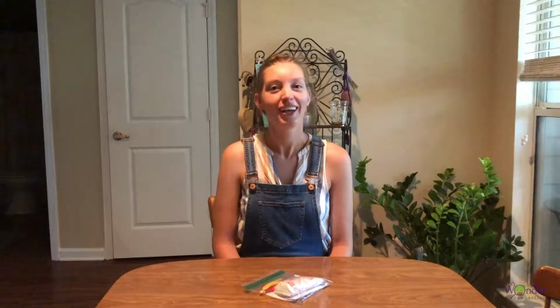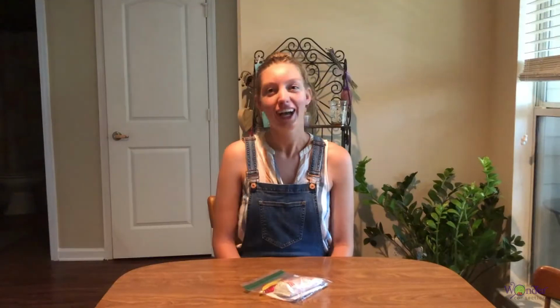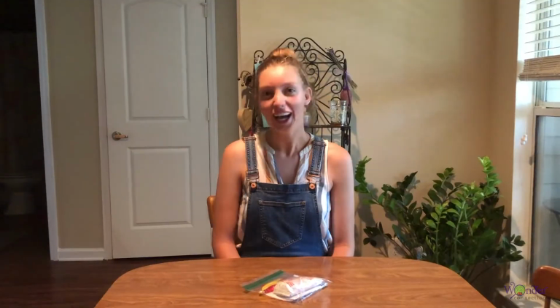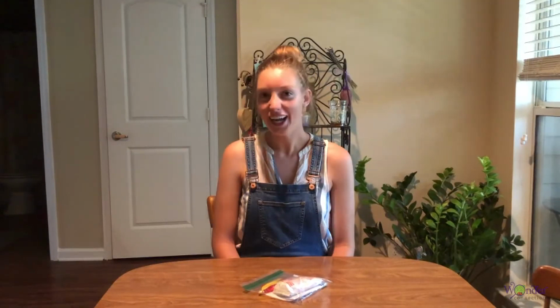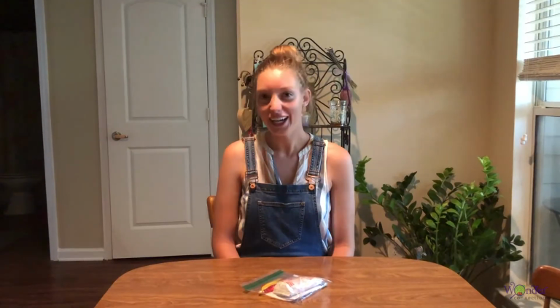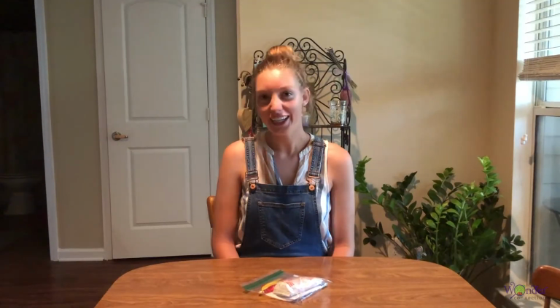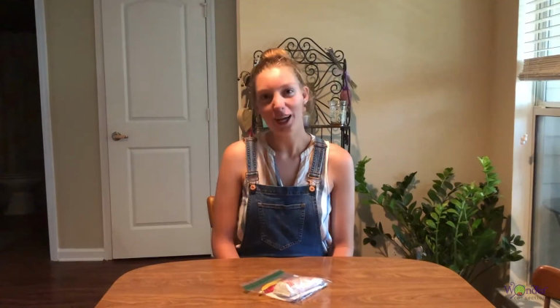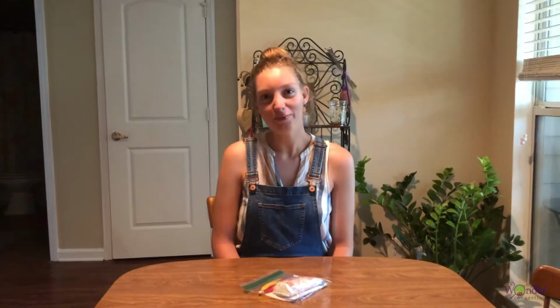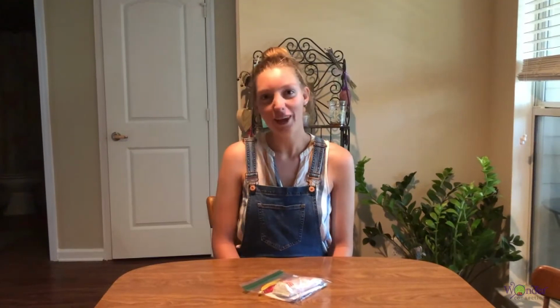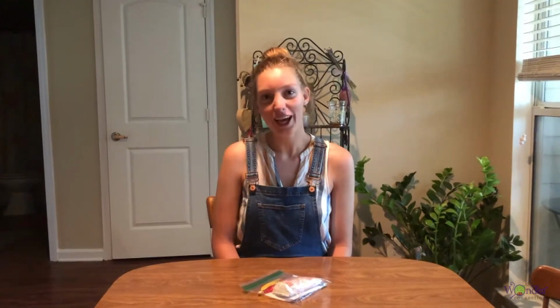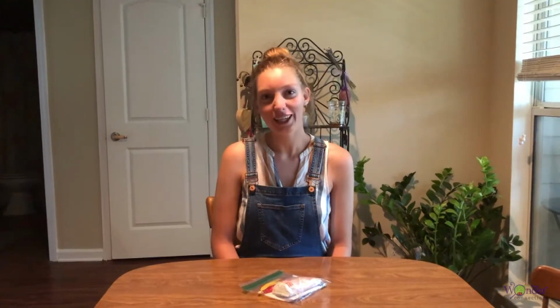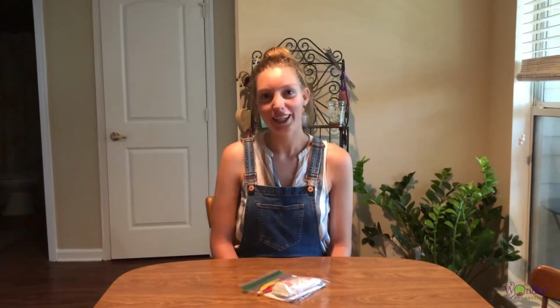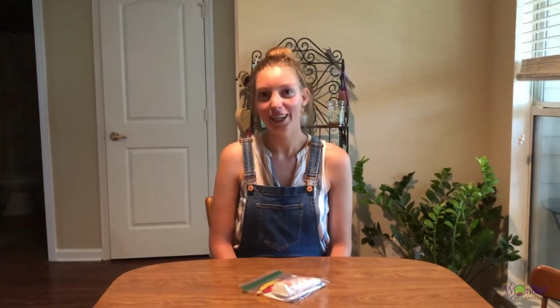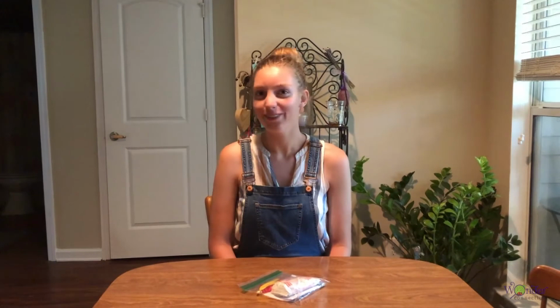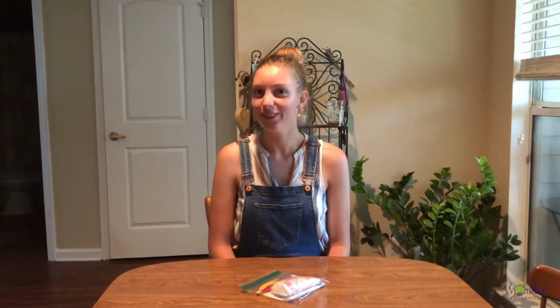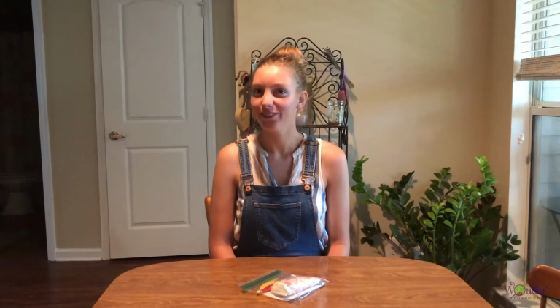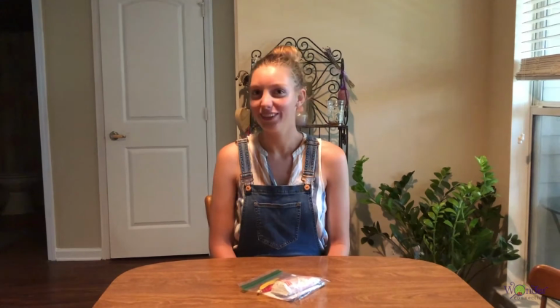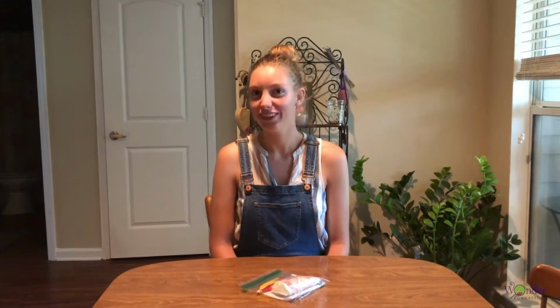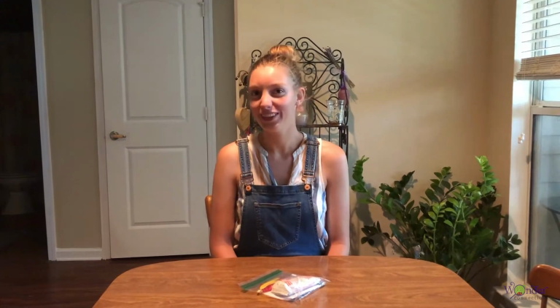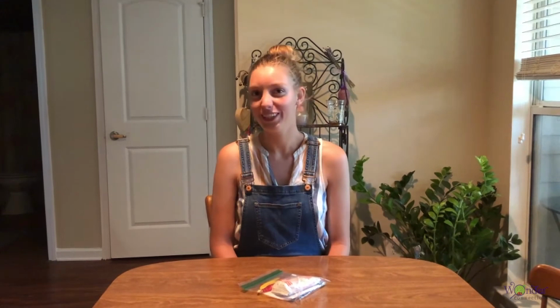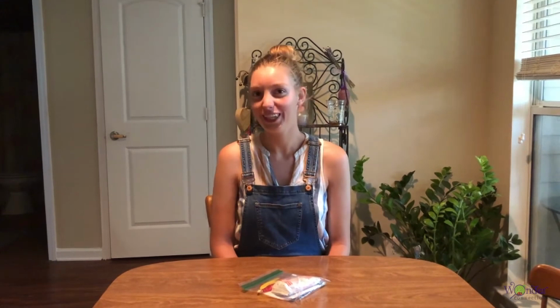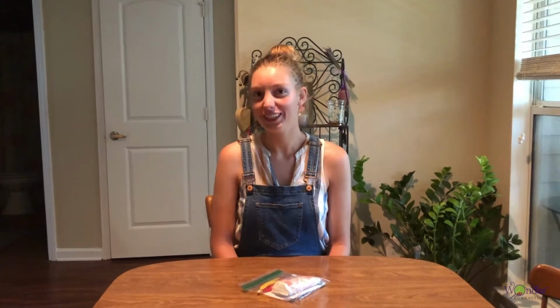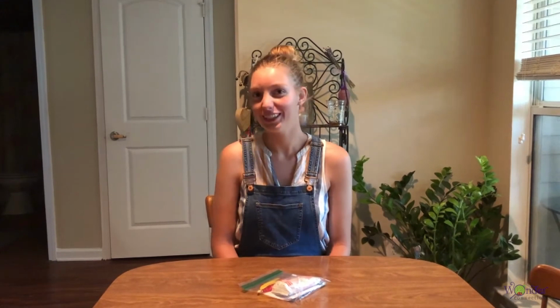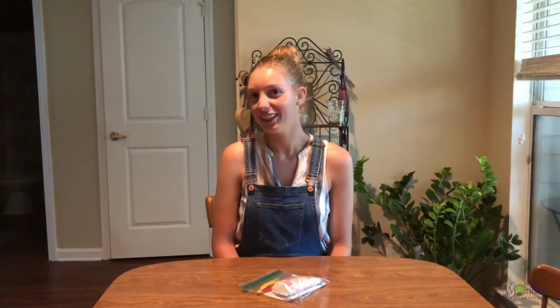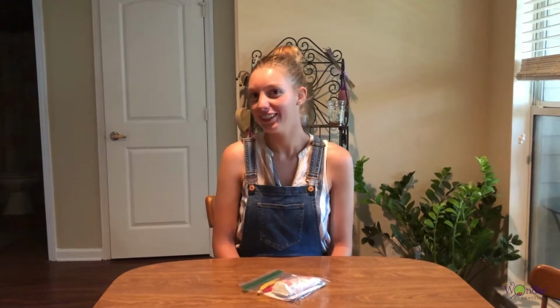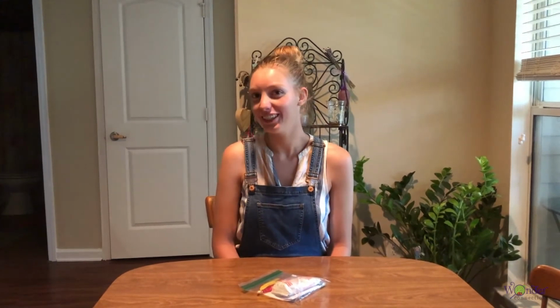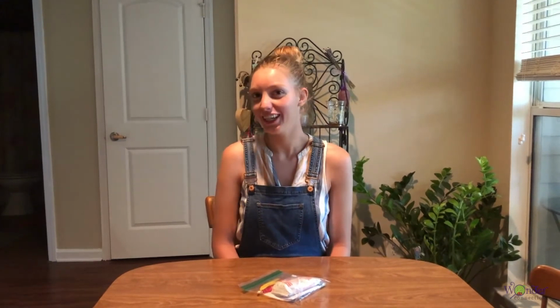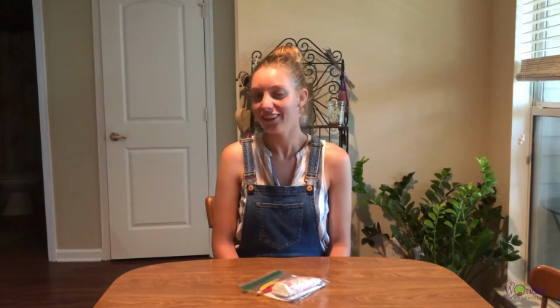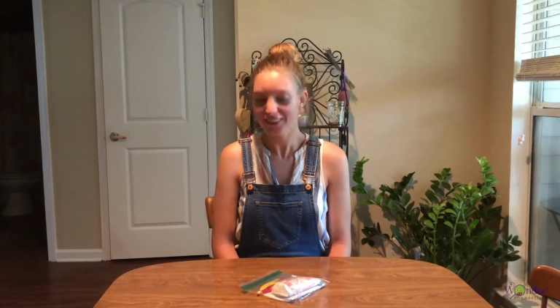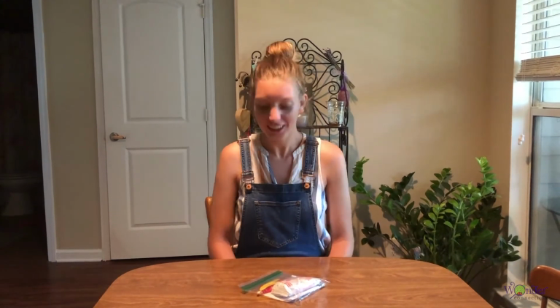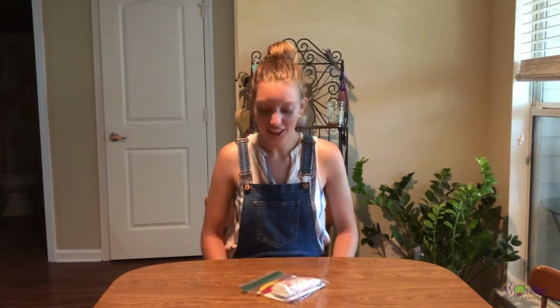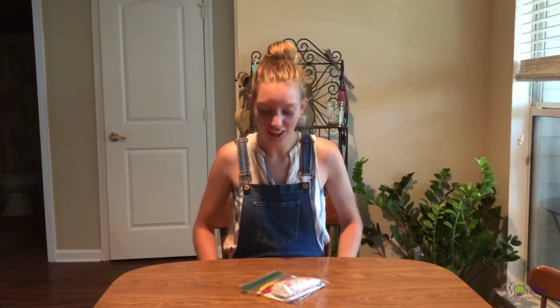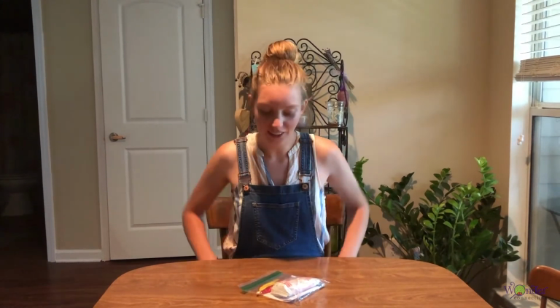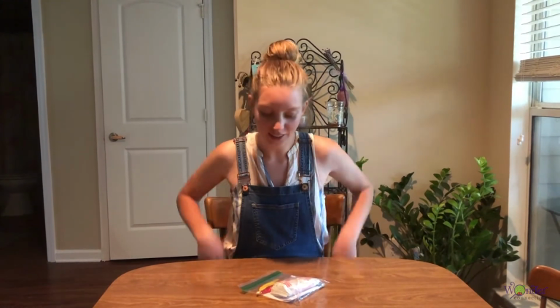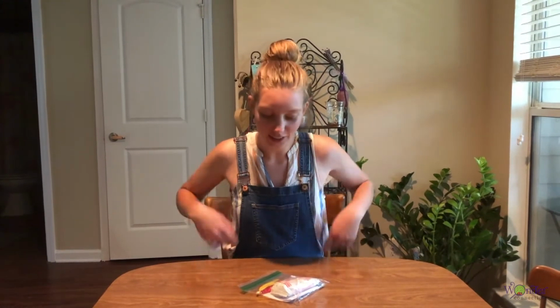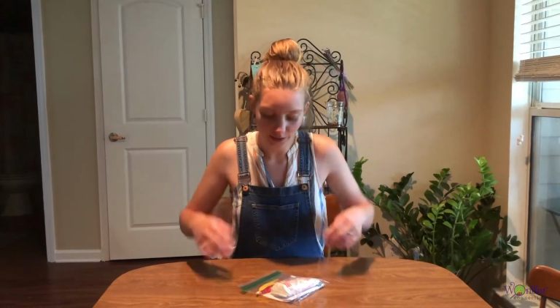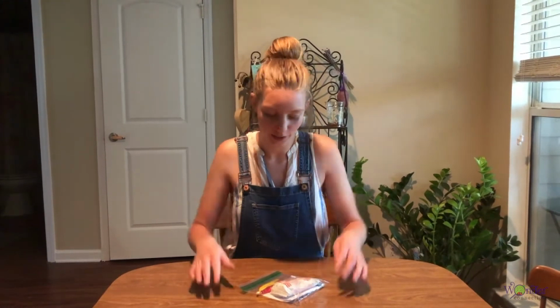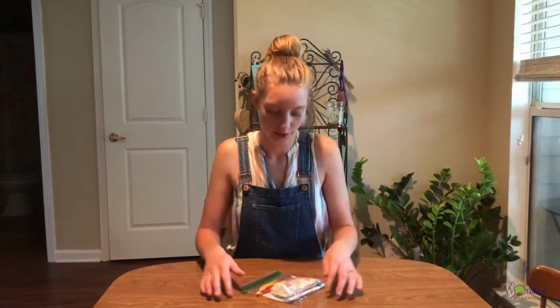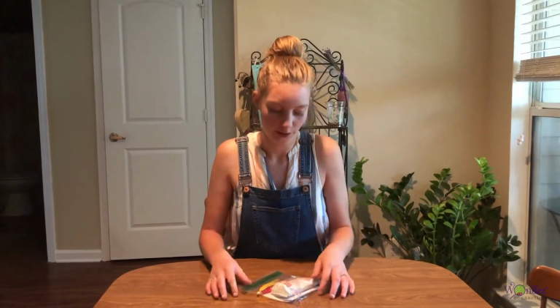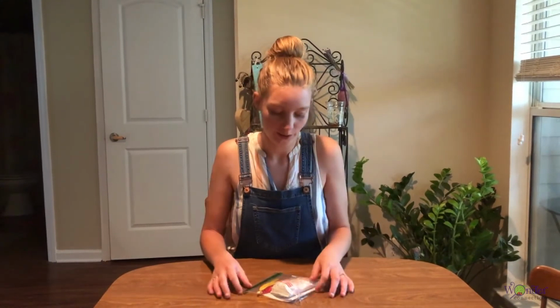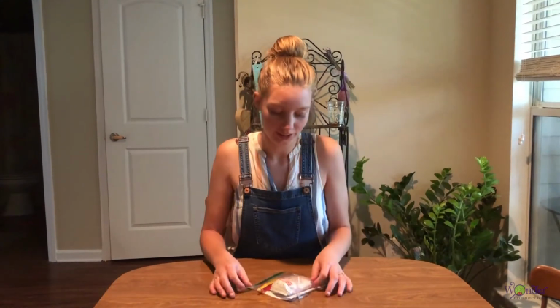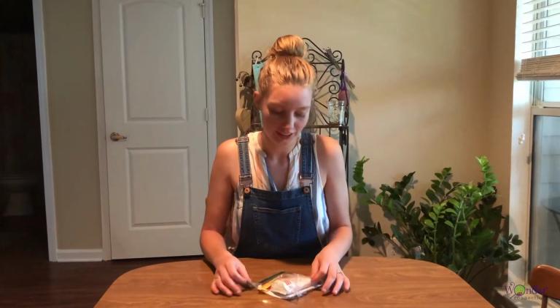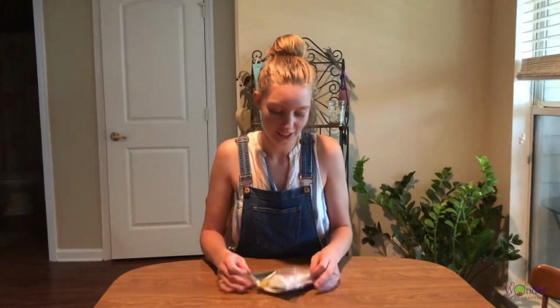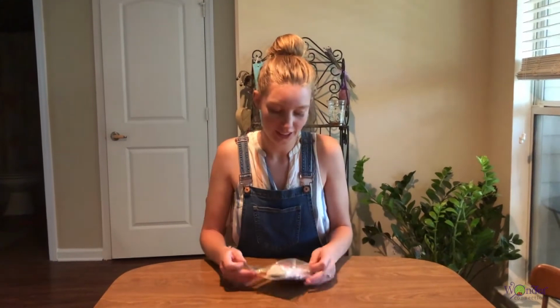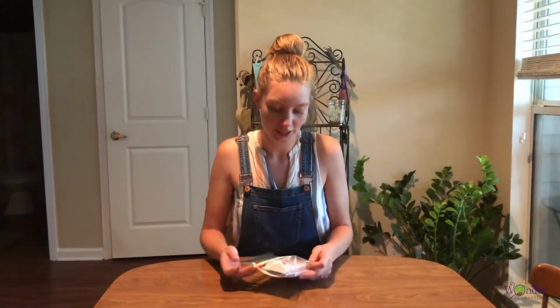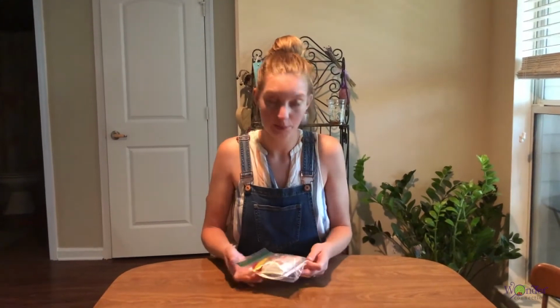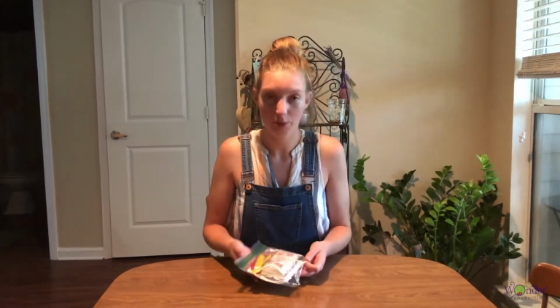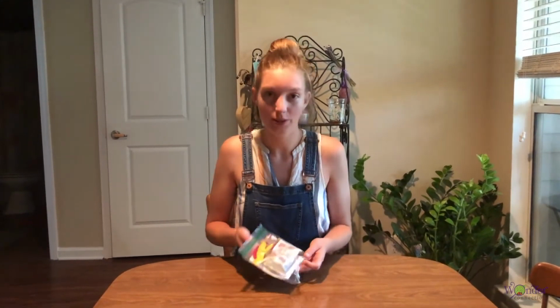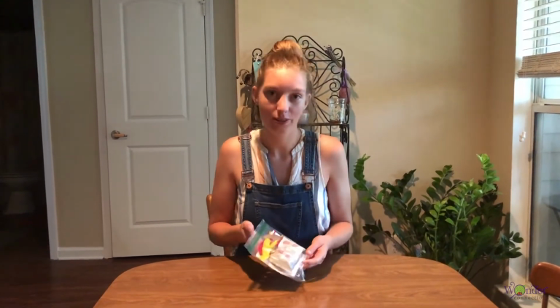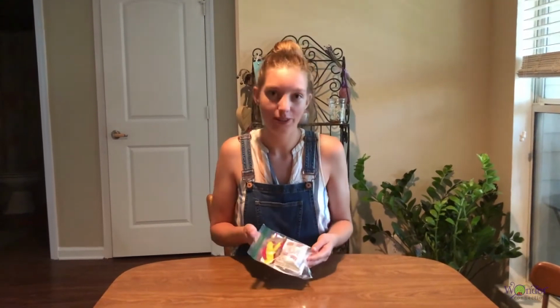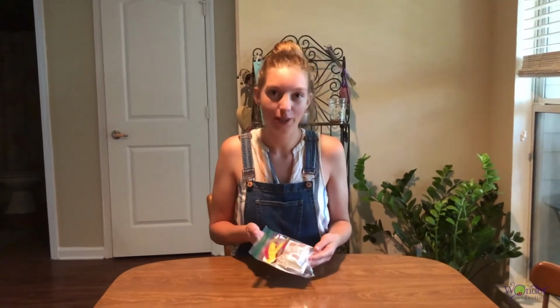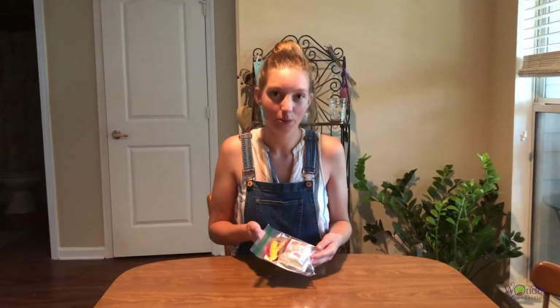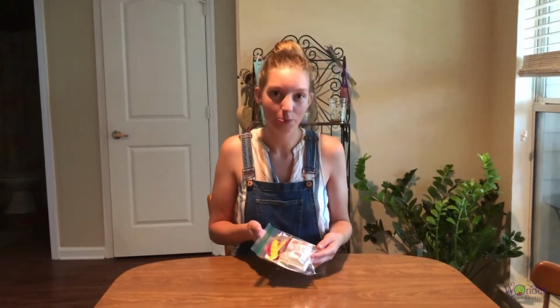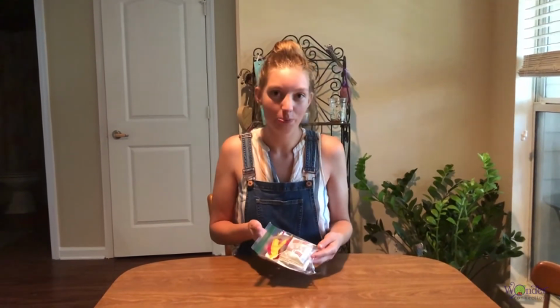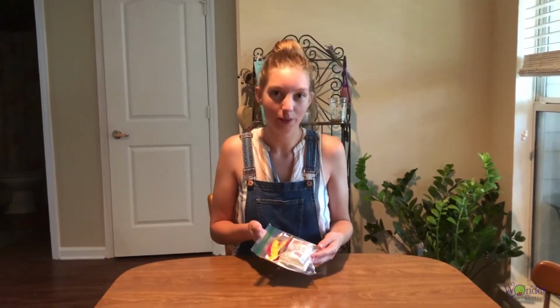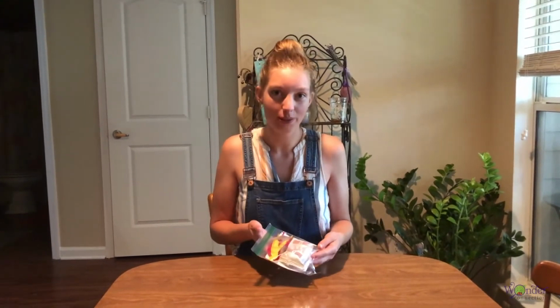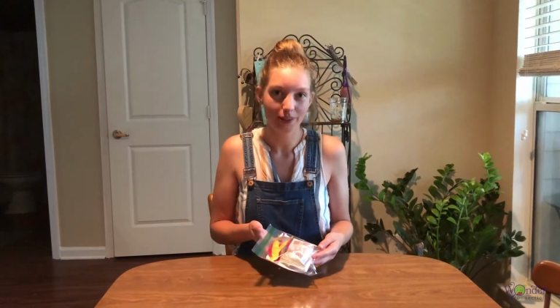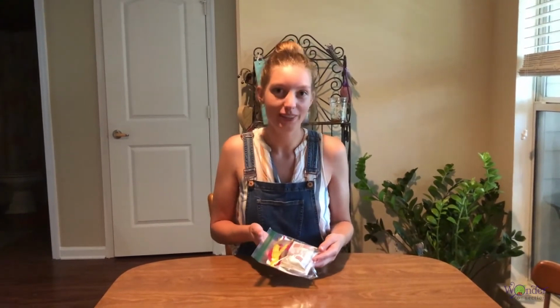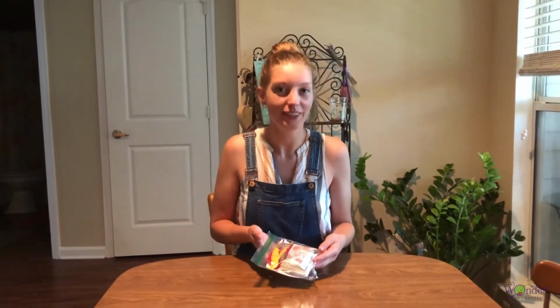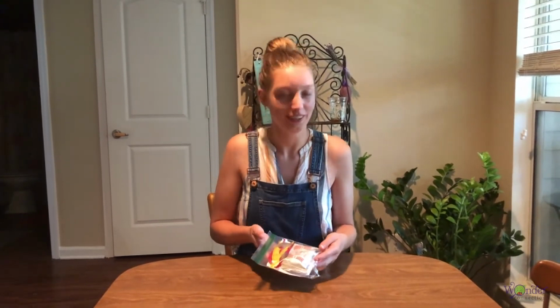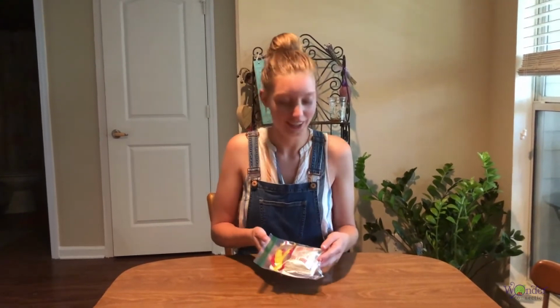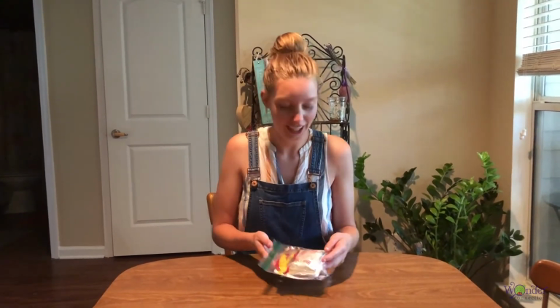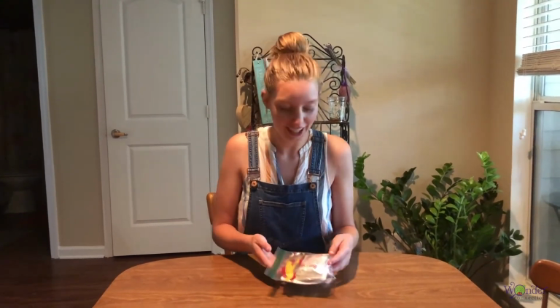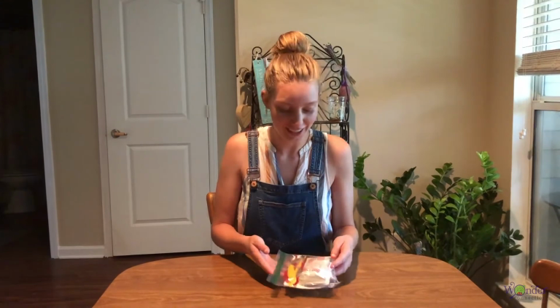Hi, I'm Maddie. I'm with Wonder Connection and today I'm going to show you what's in the Build Your Own Bird kit.